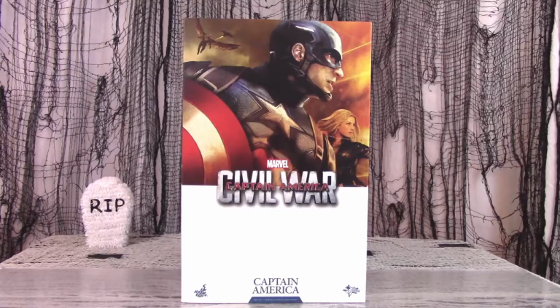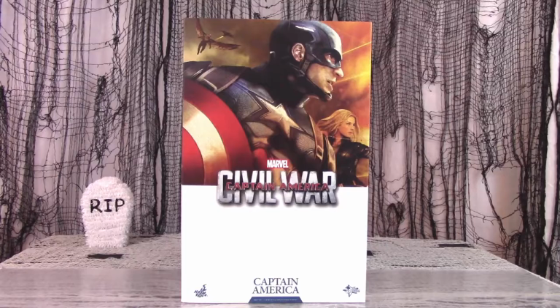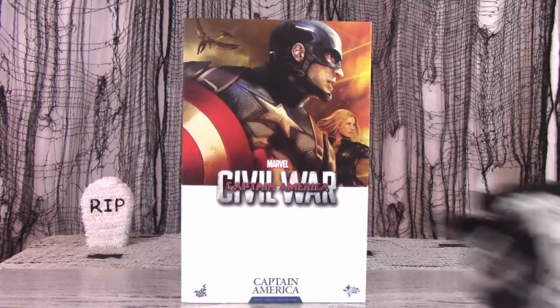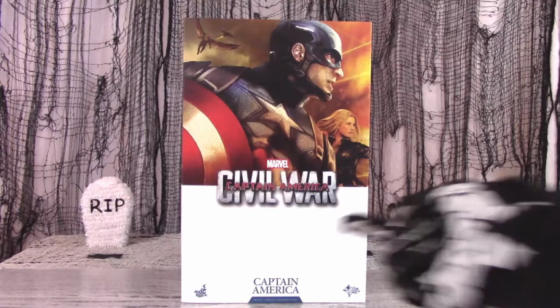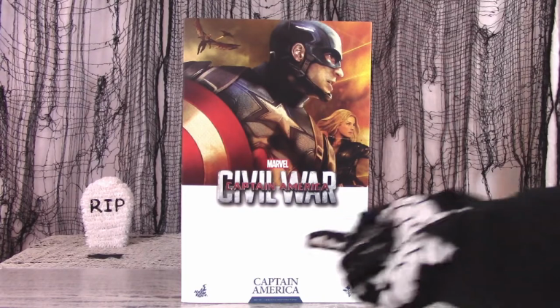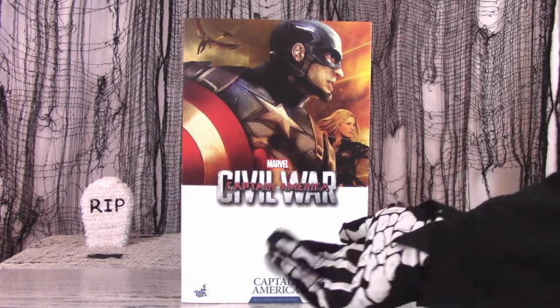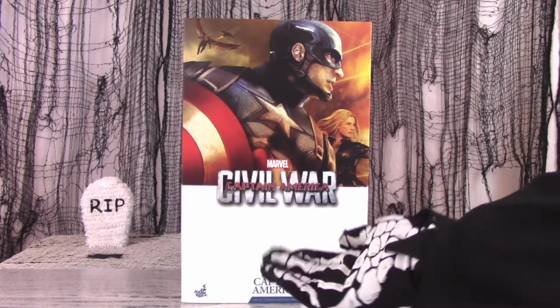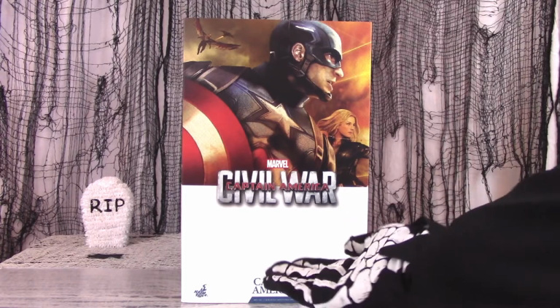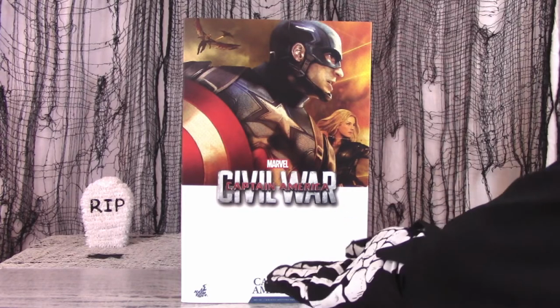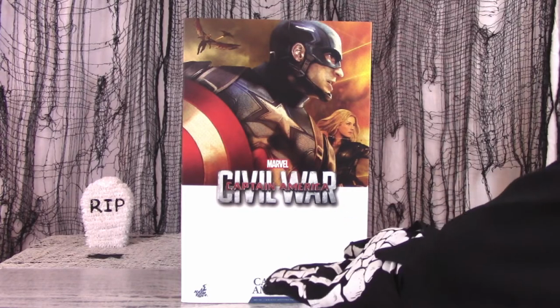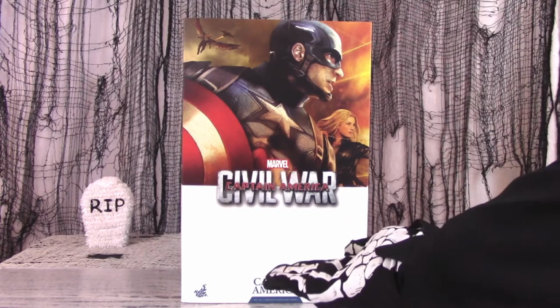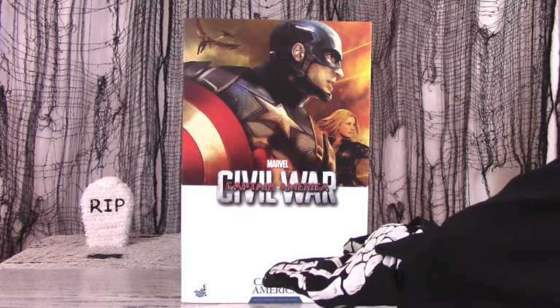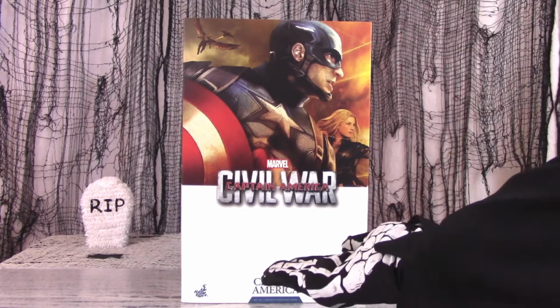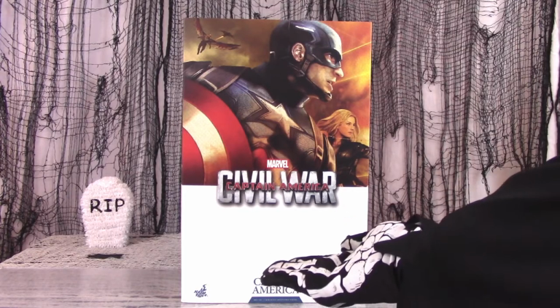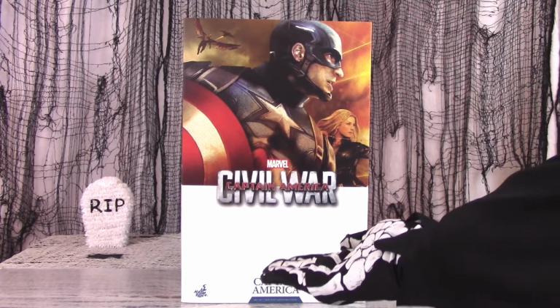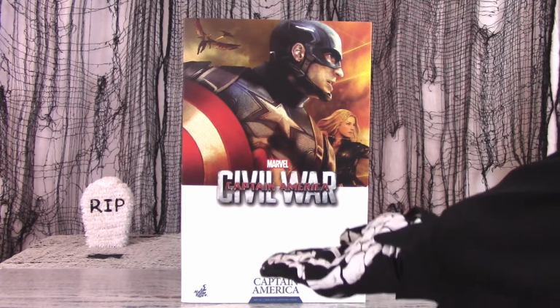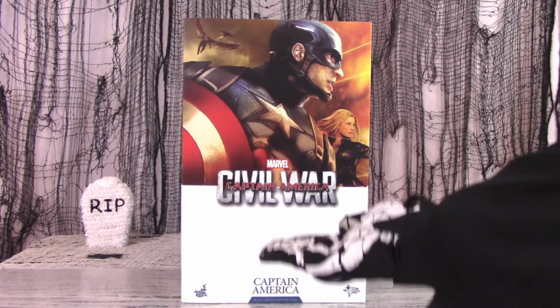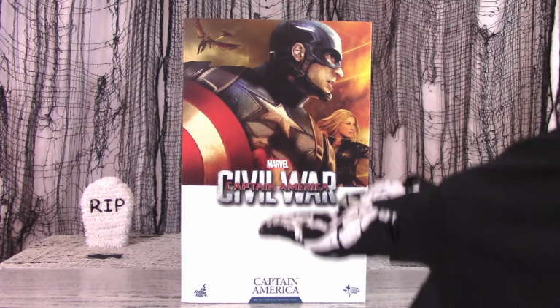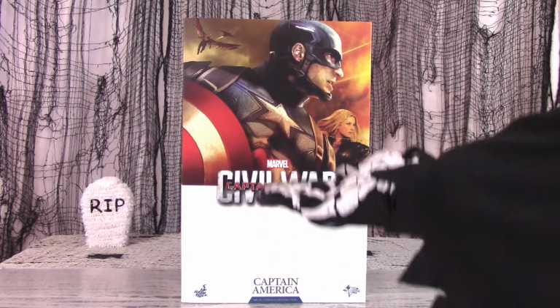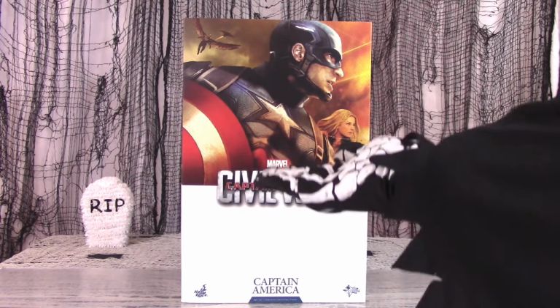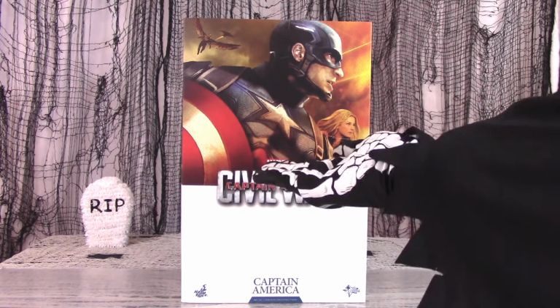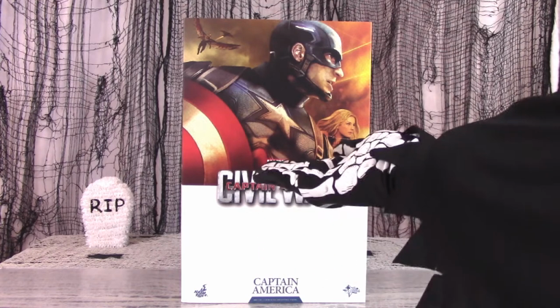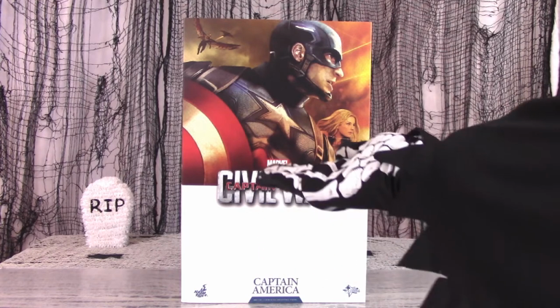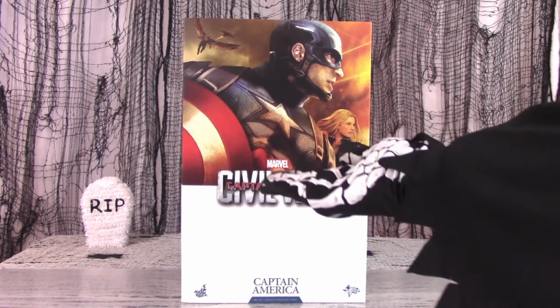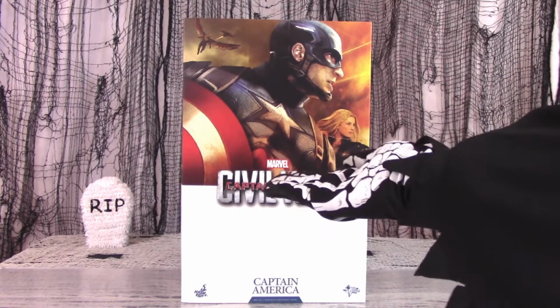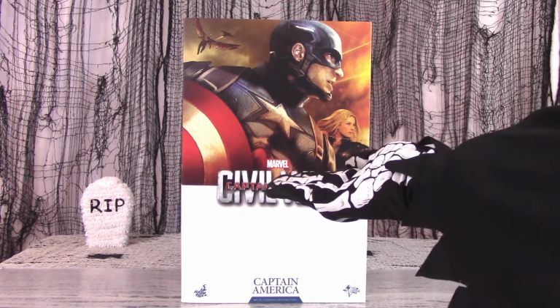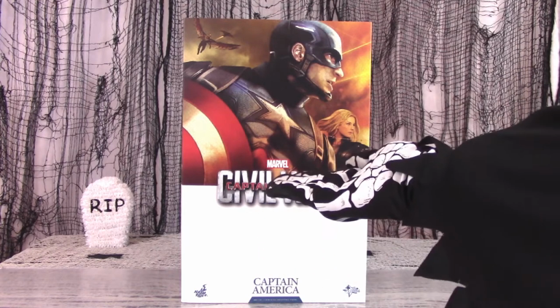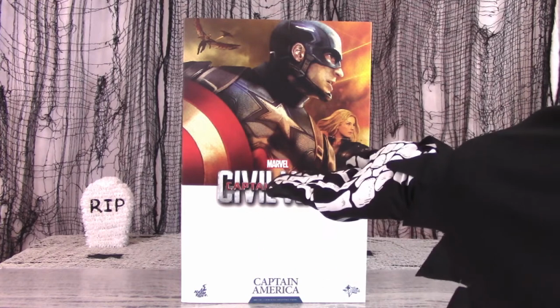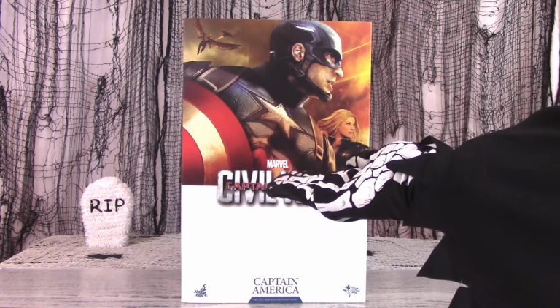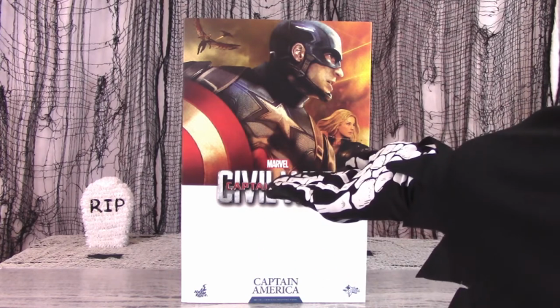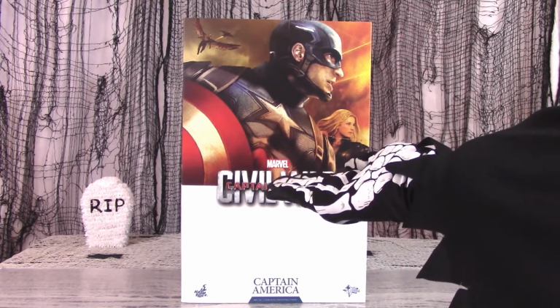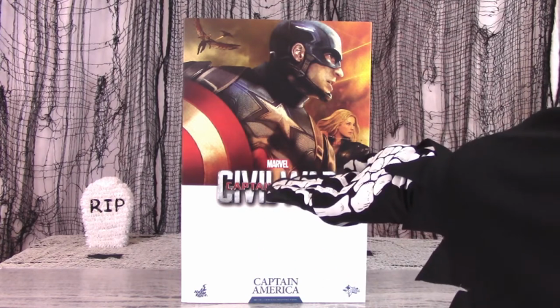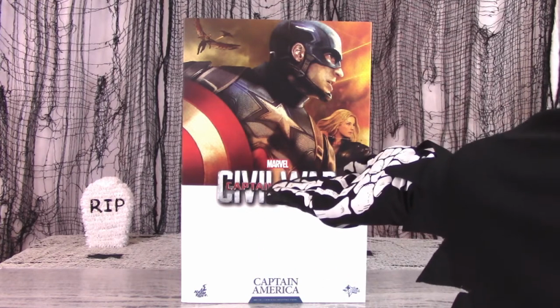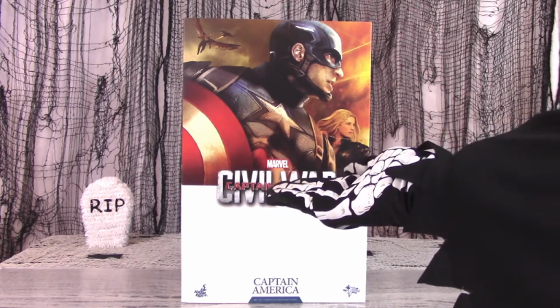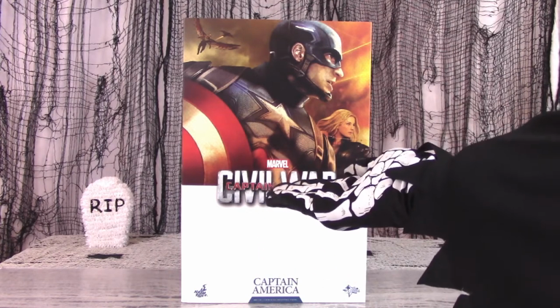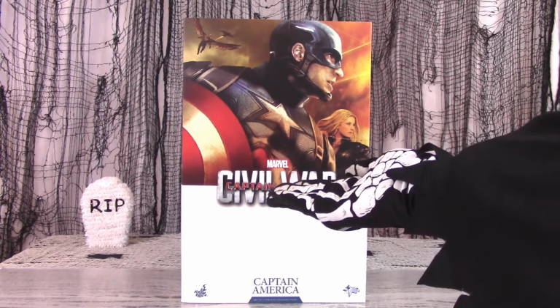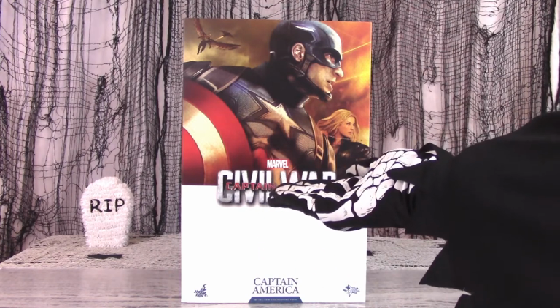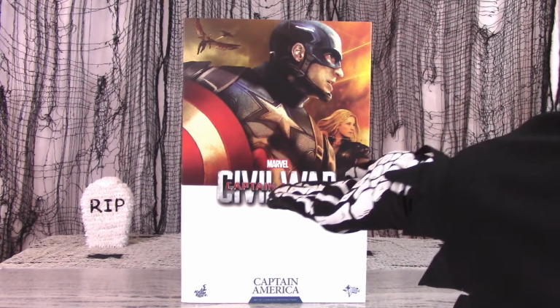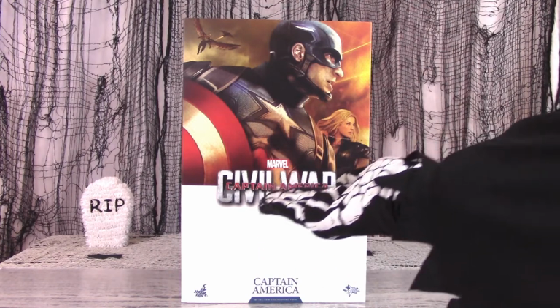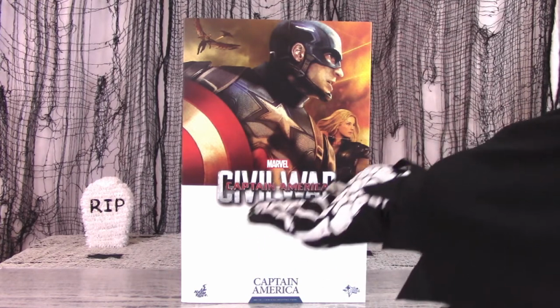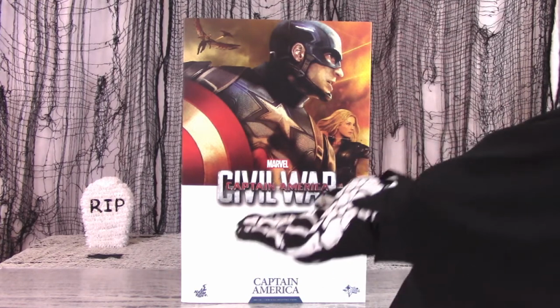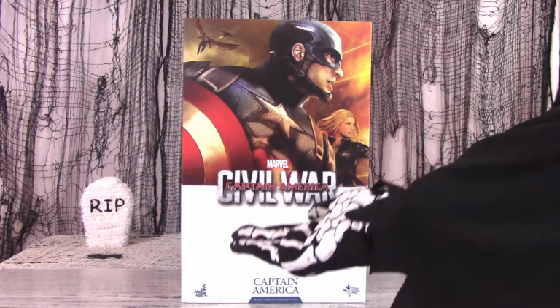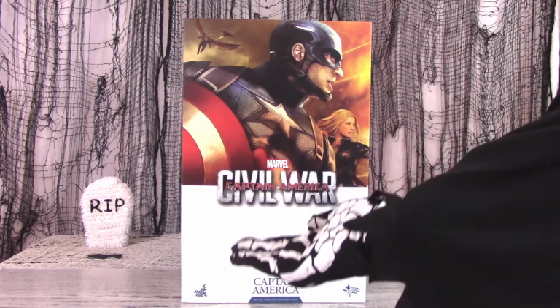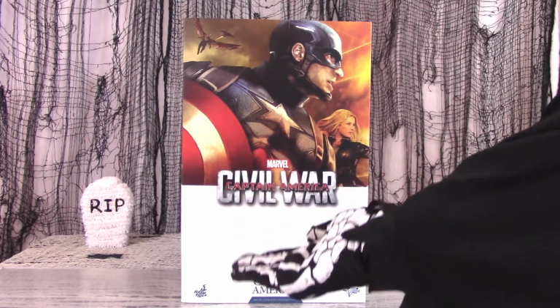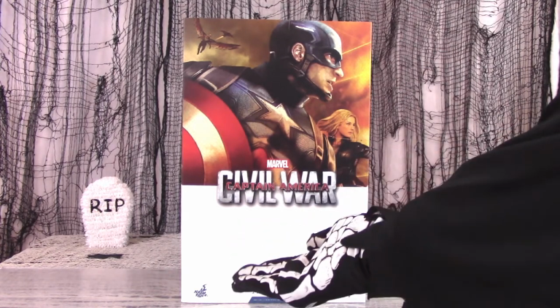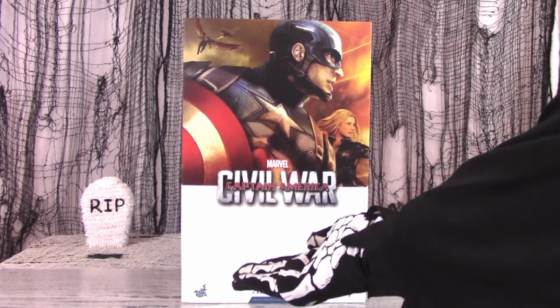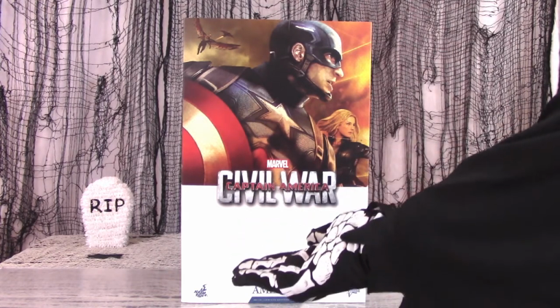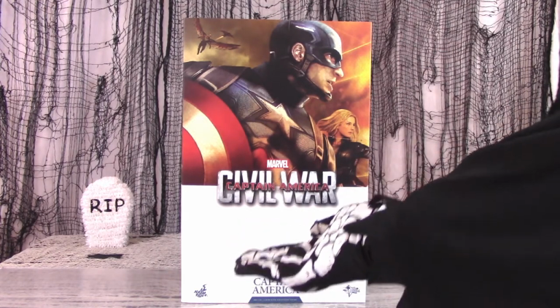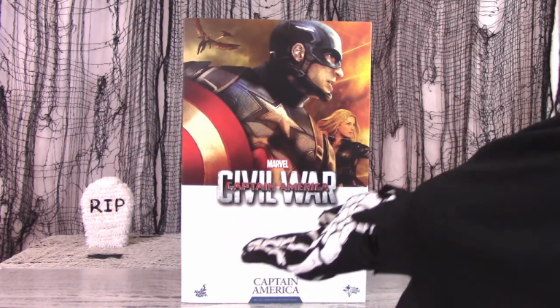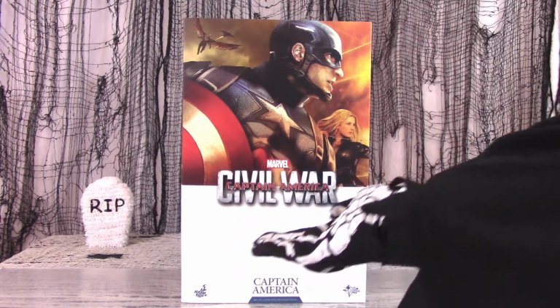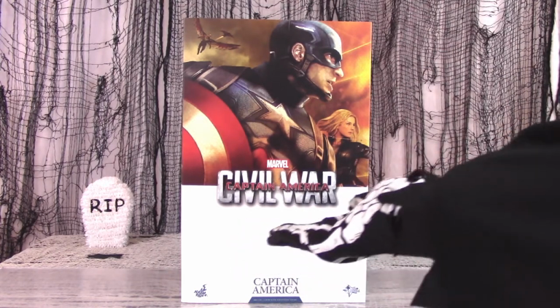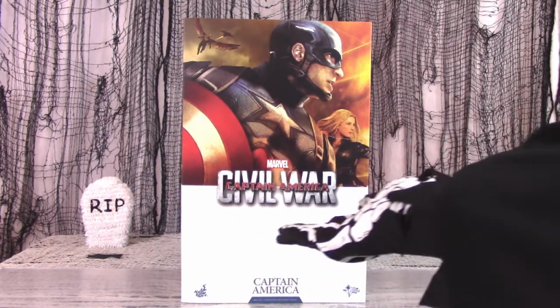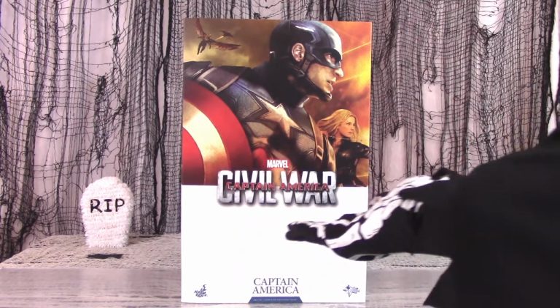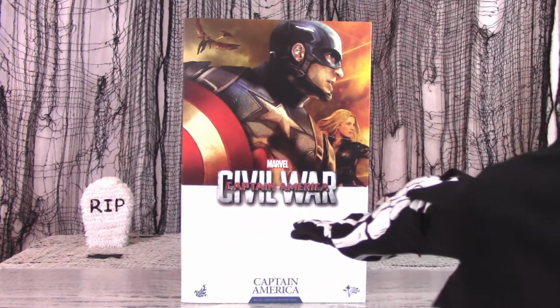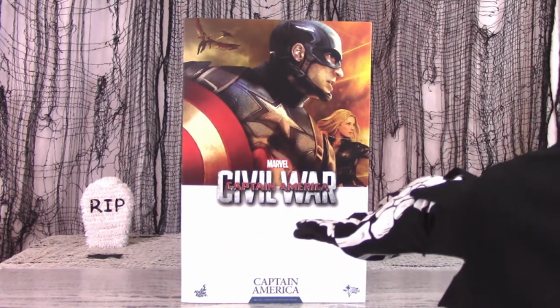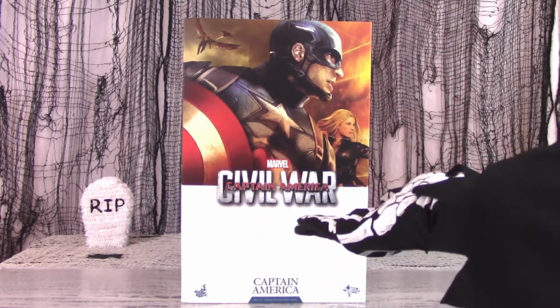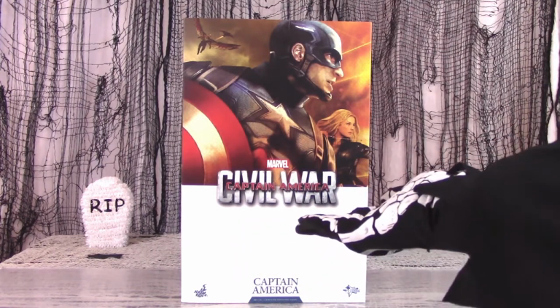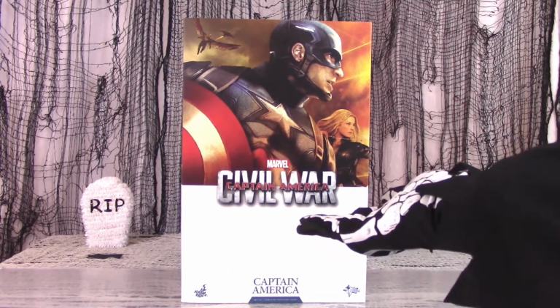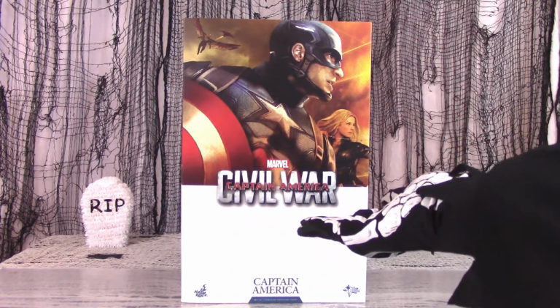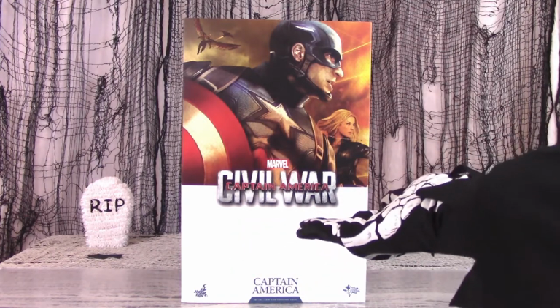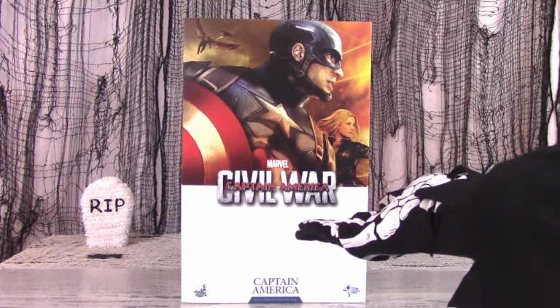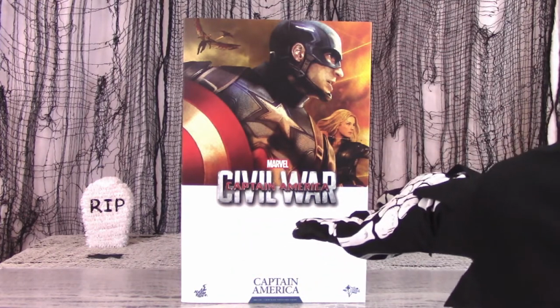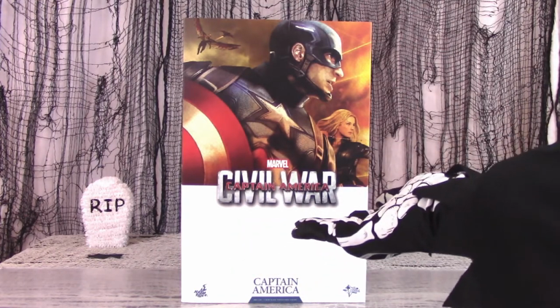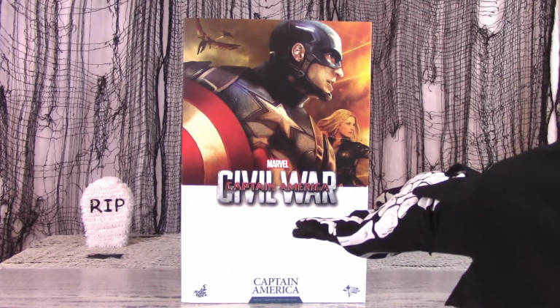In this special review, we look at the Captain America Hot Toys figure from Sideshow Collectibles.